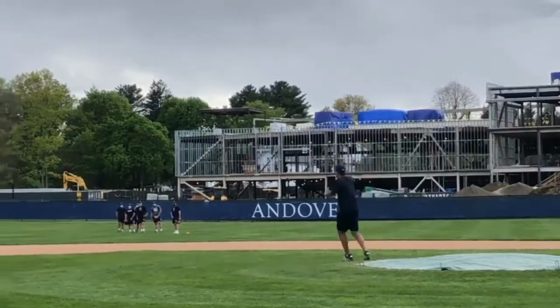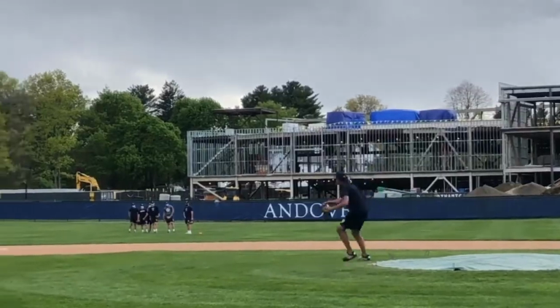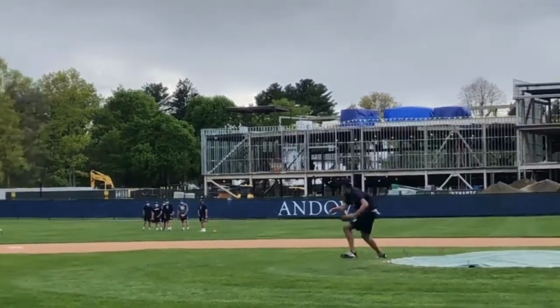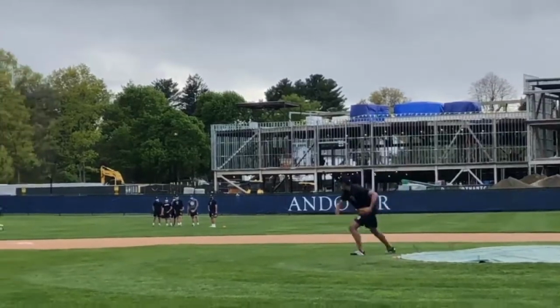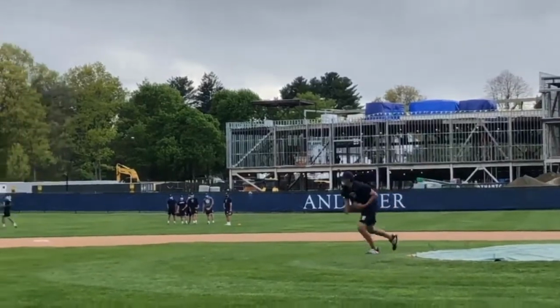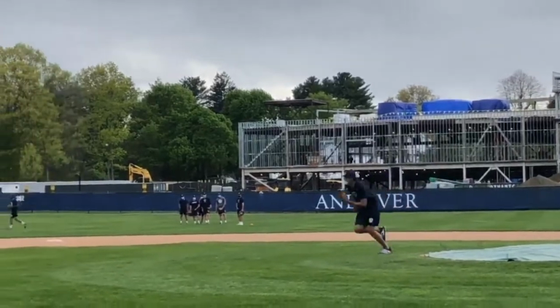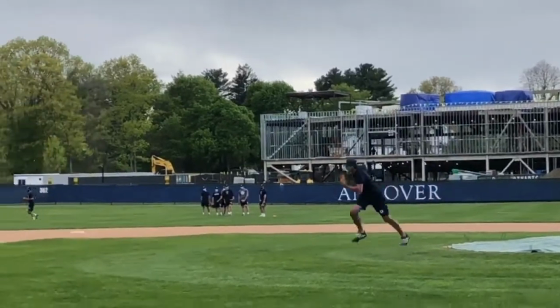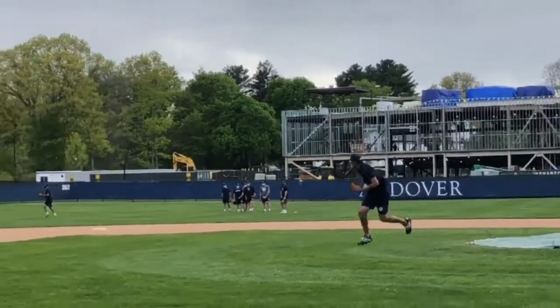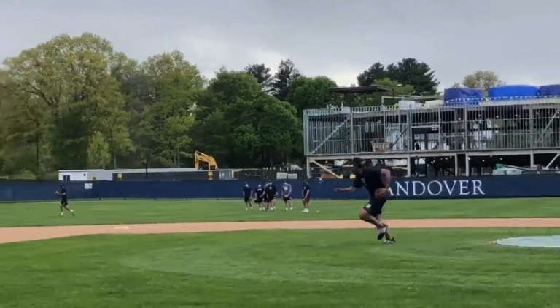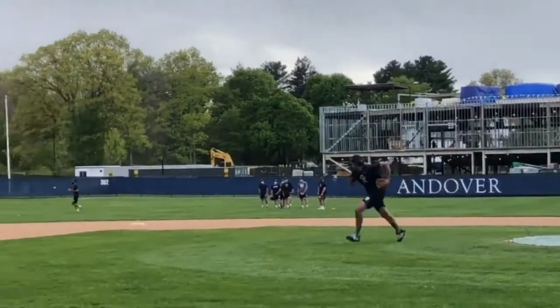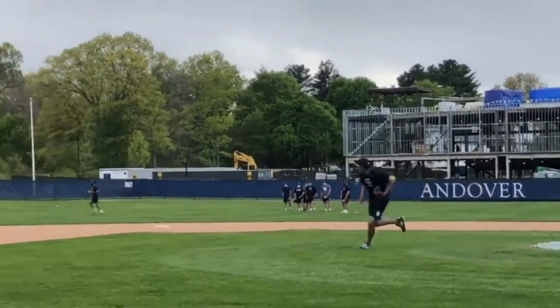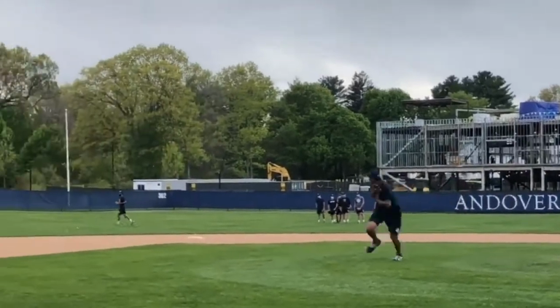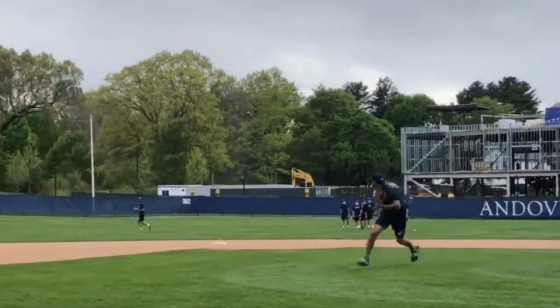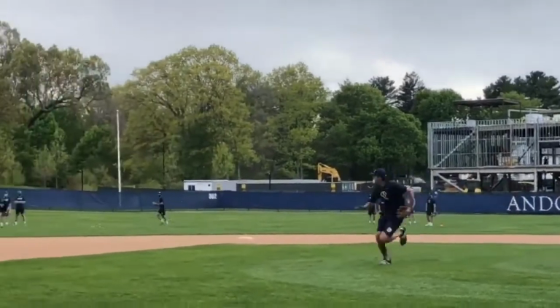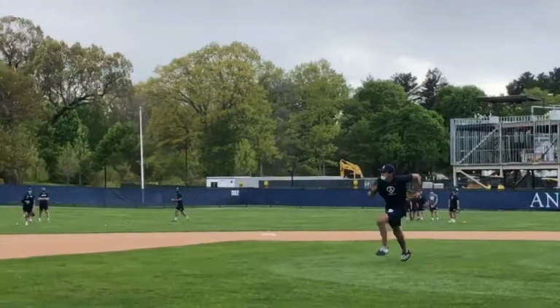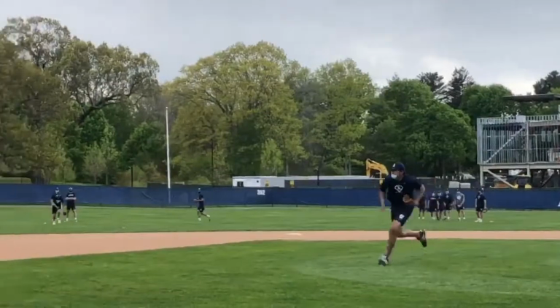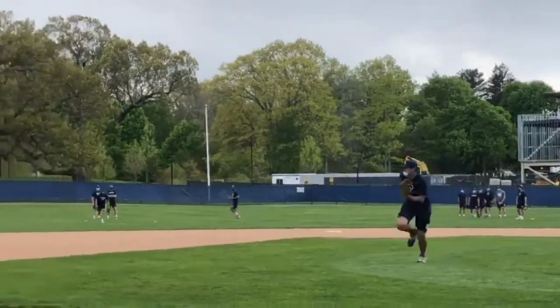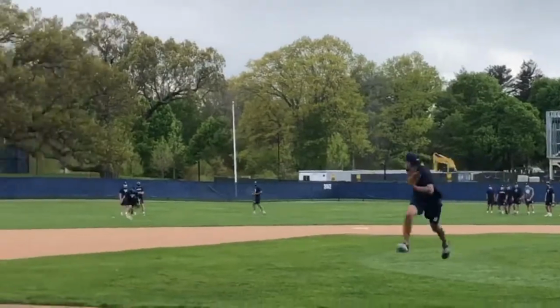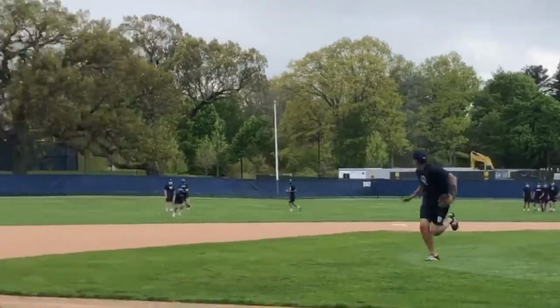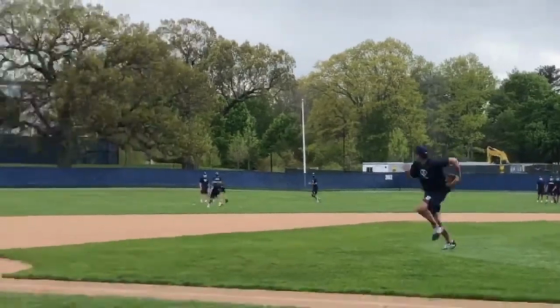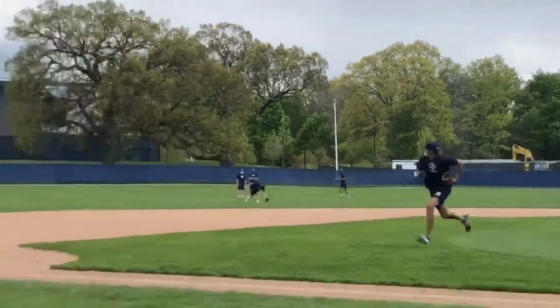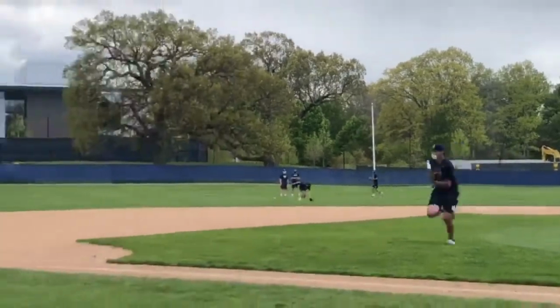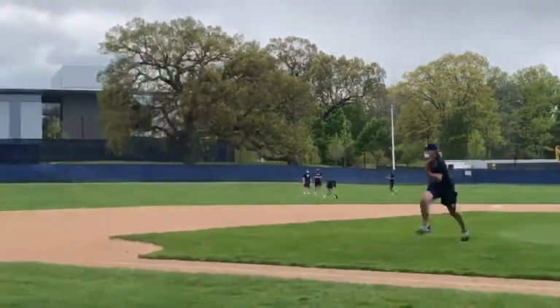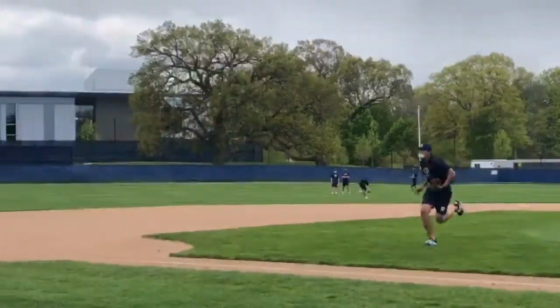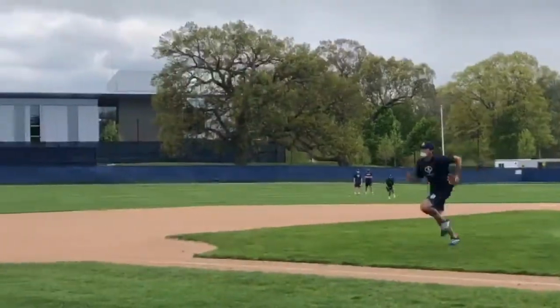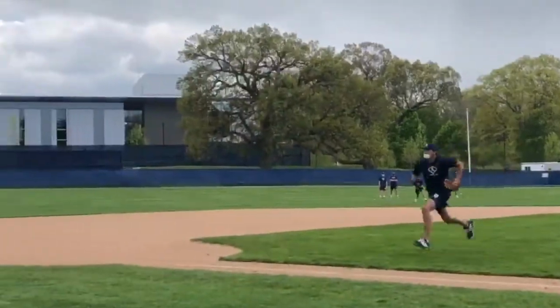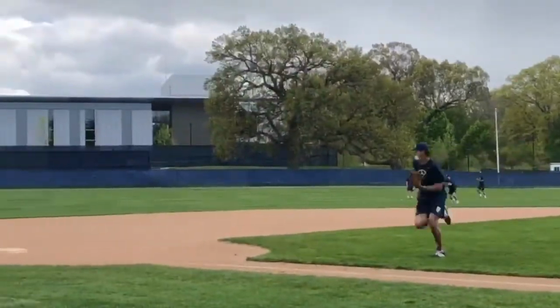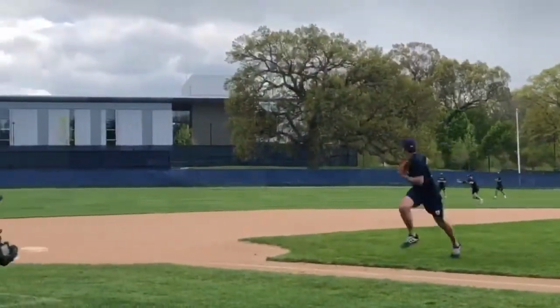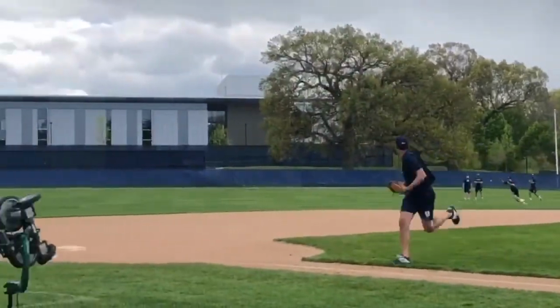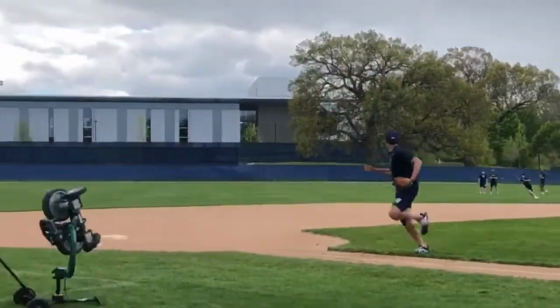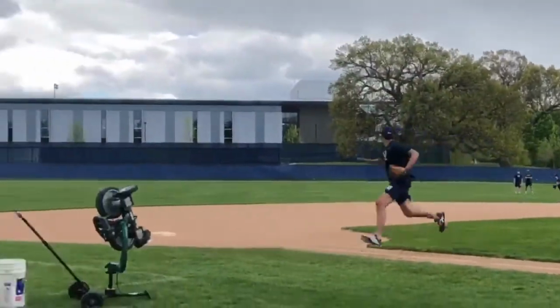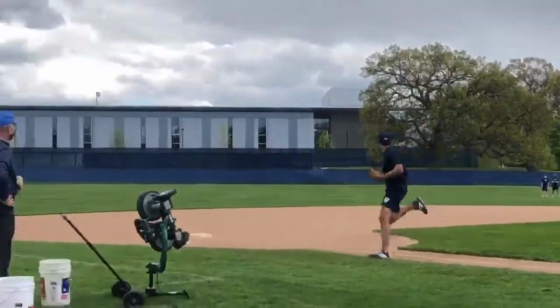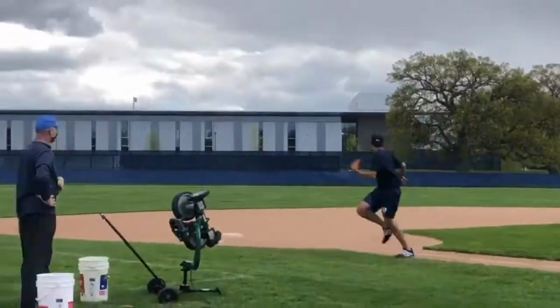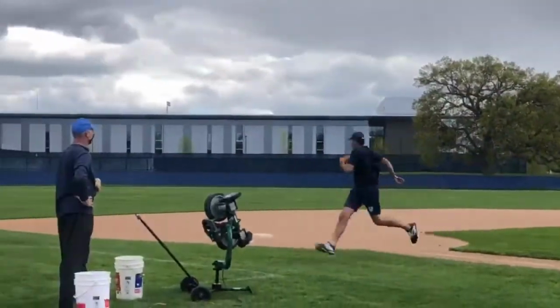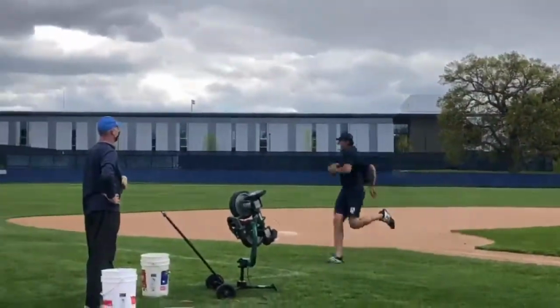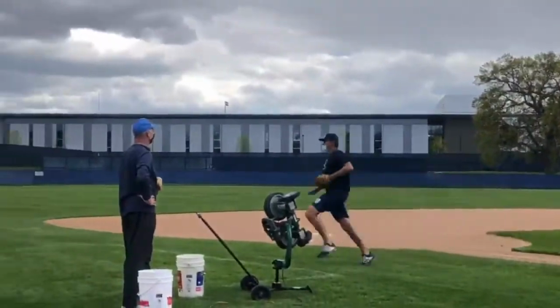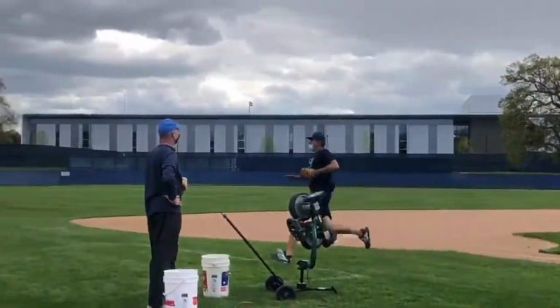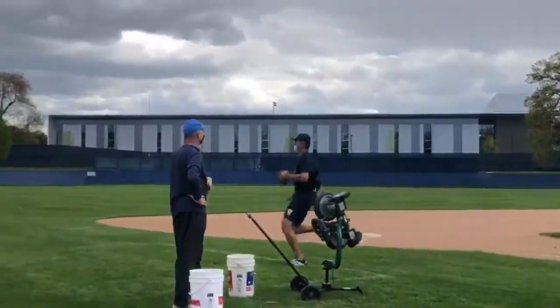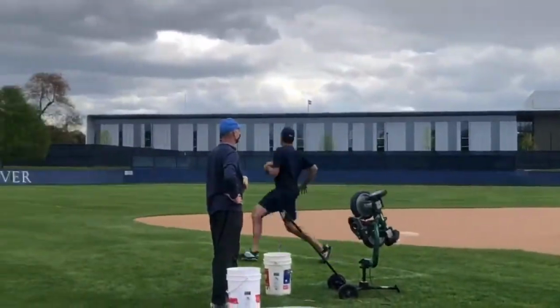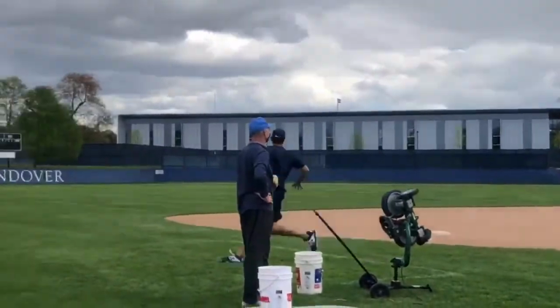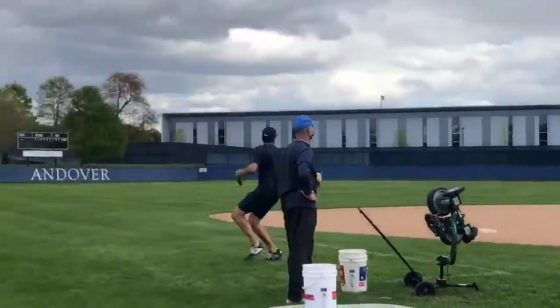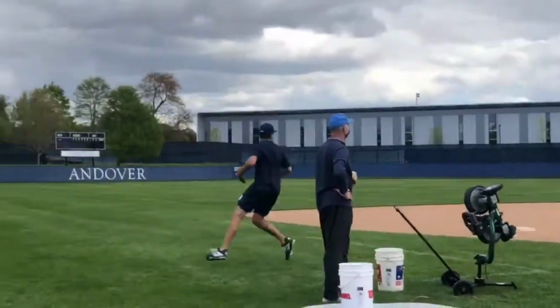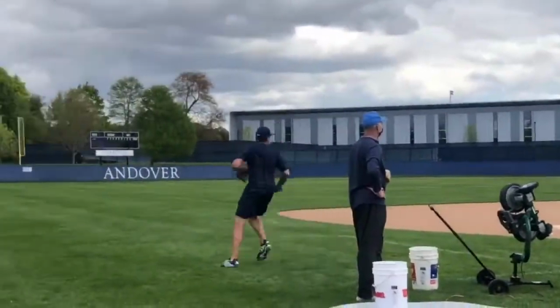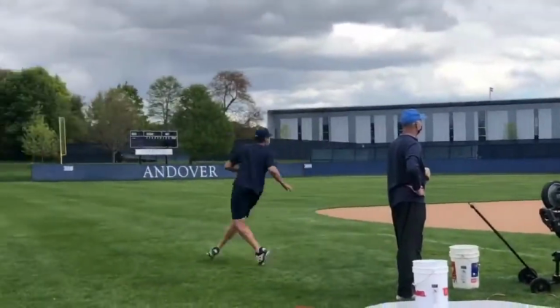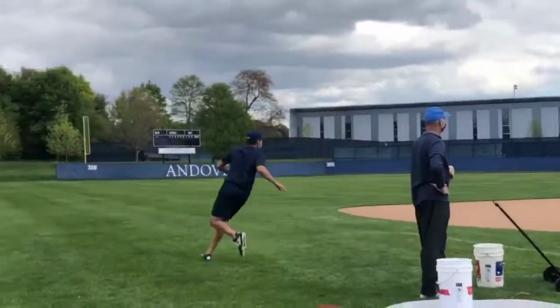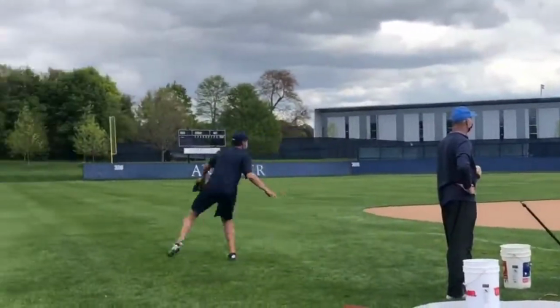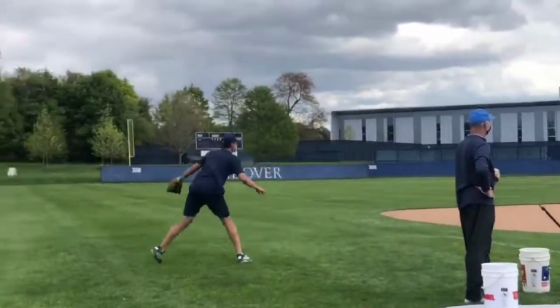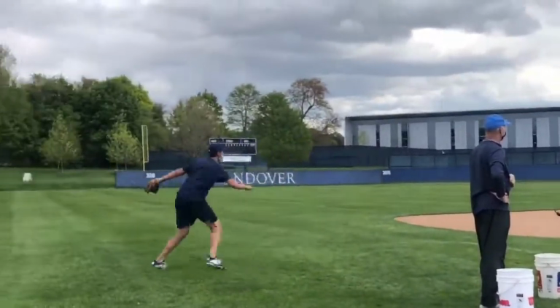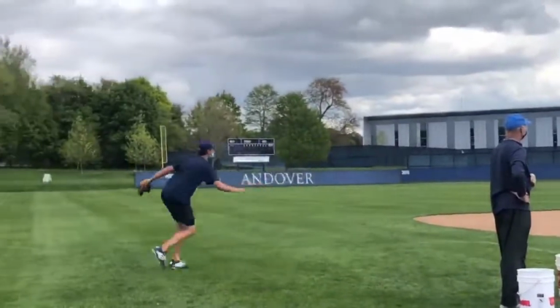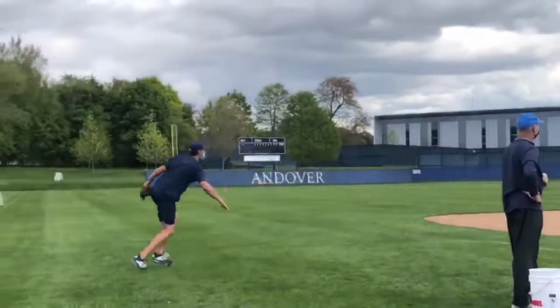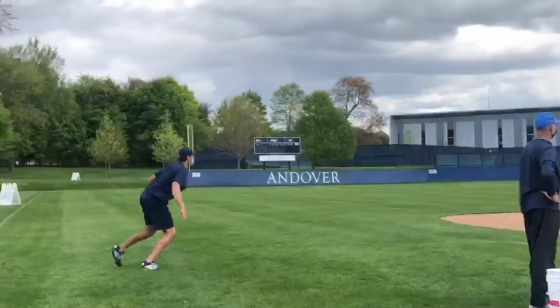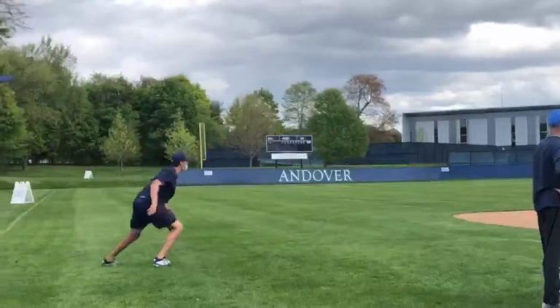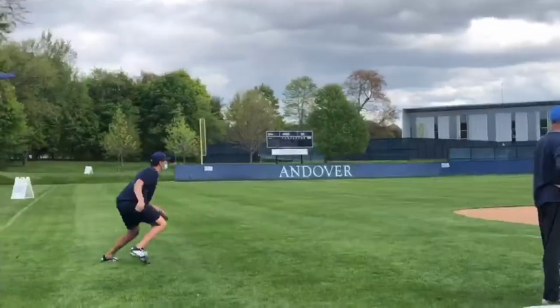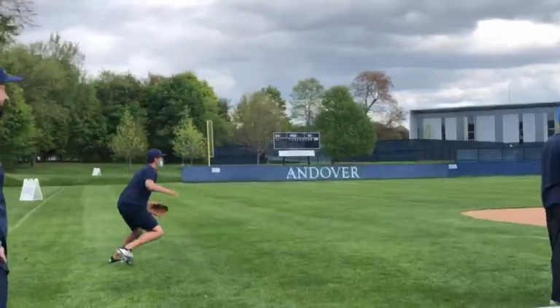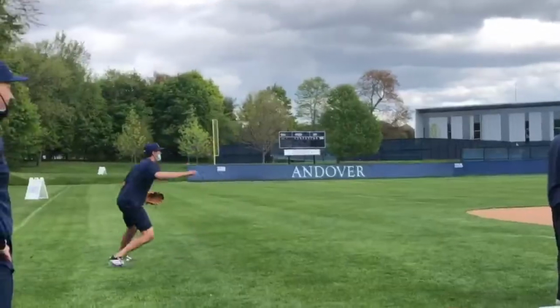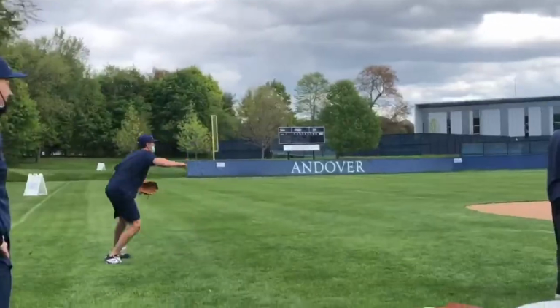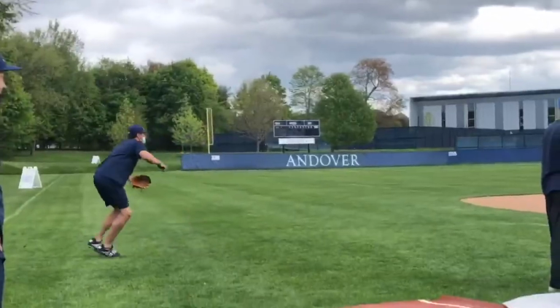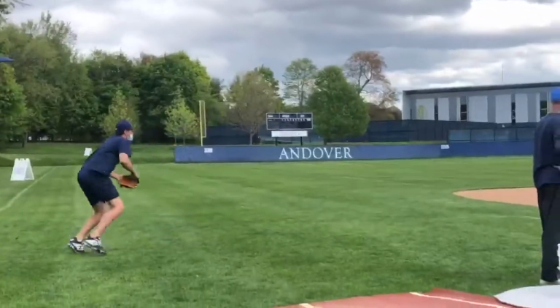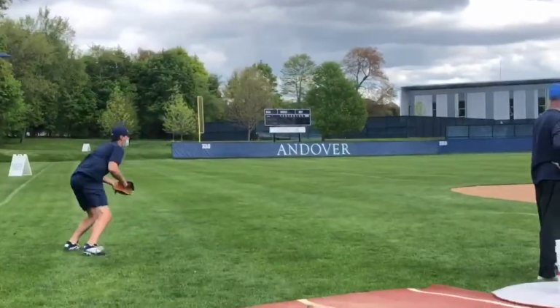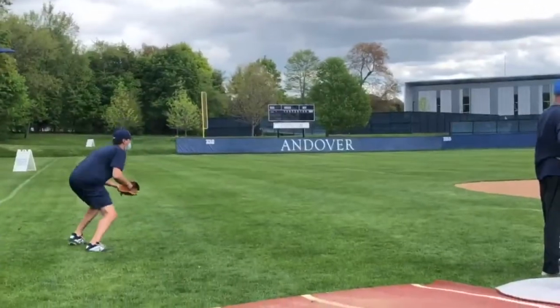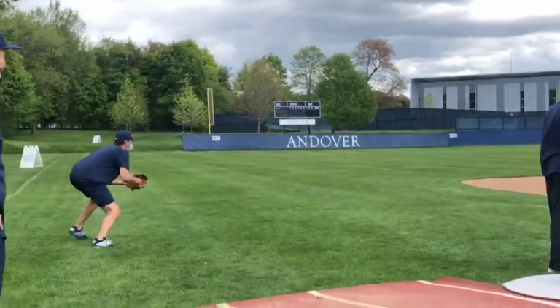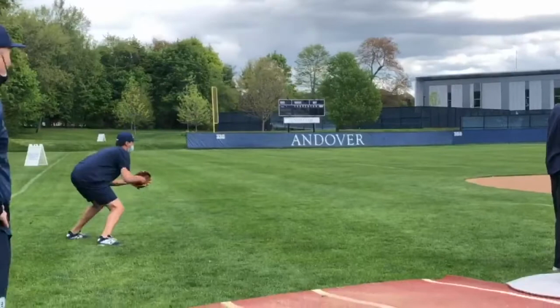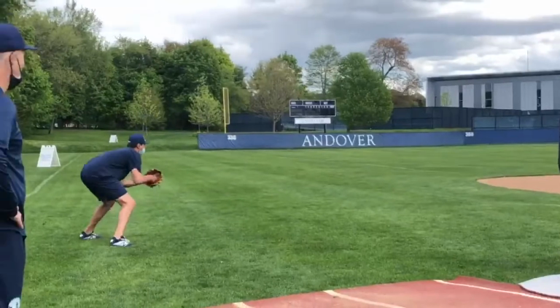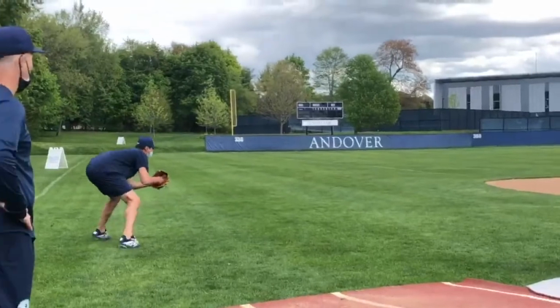We set up our pitchers backing up bases drill with cones in shallow centerfield and shallow right centerfield, with a group of position players at each cone.